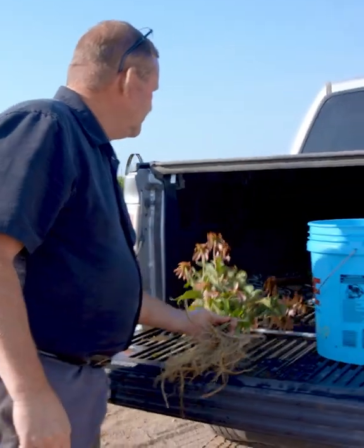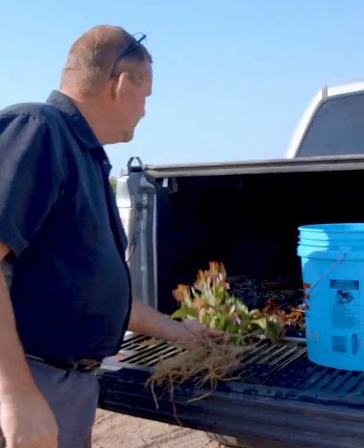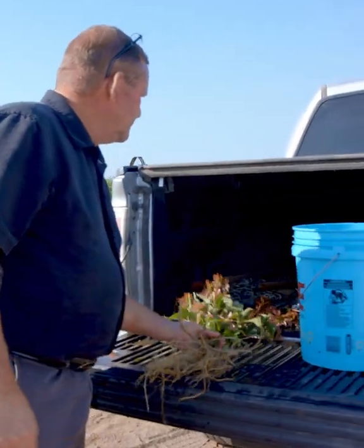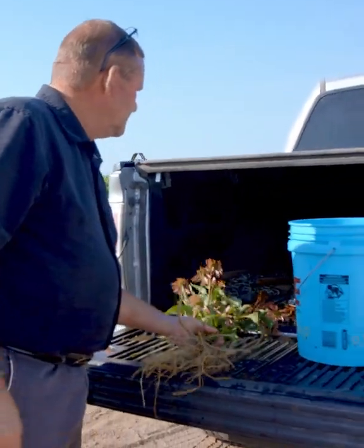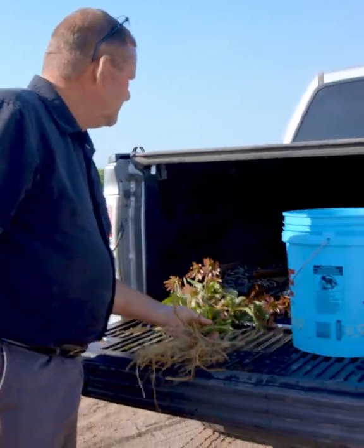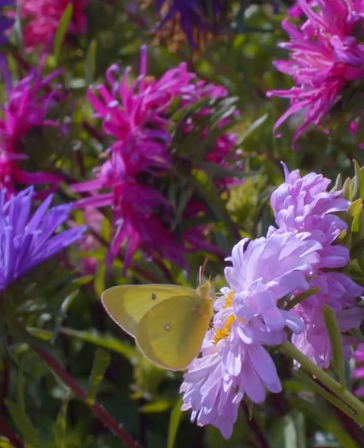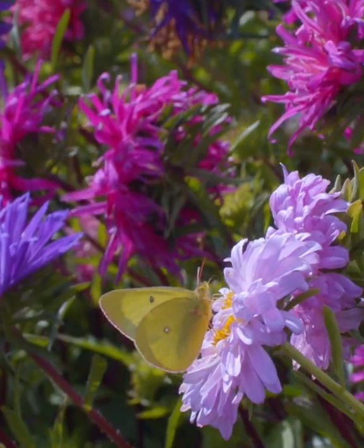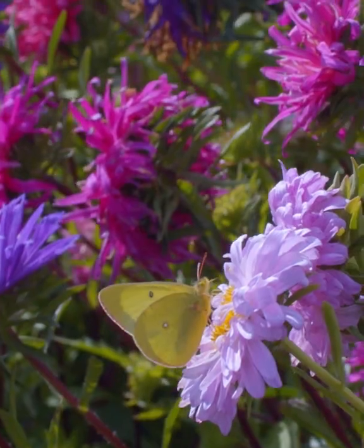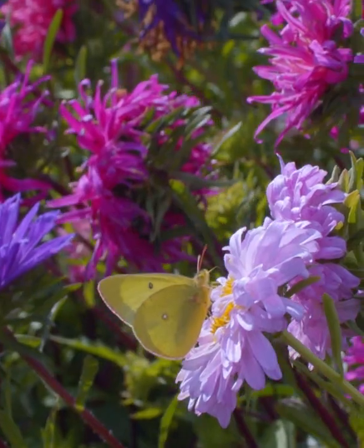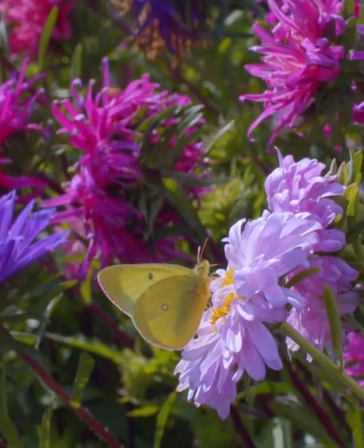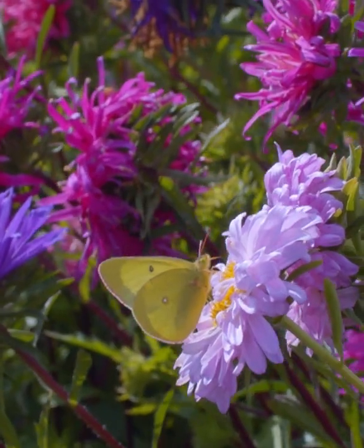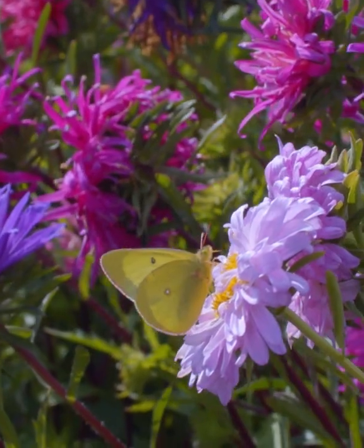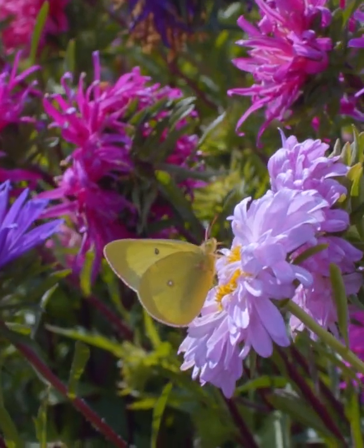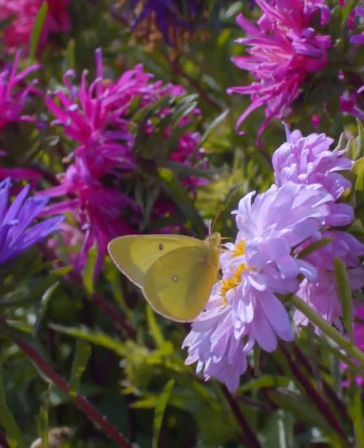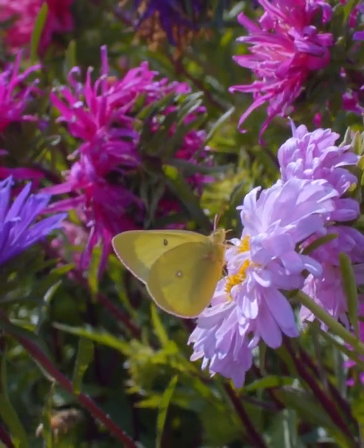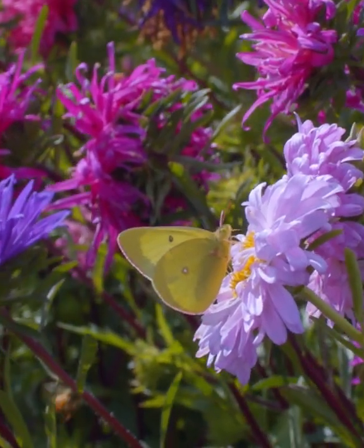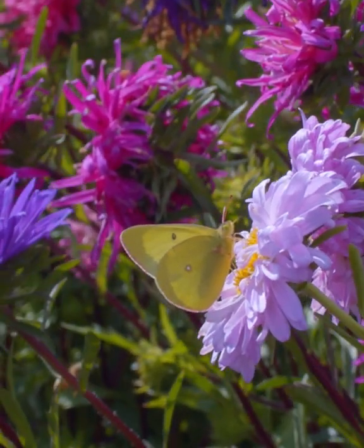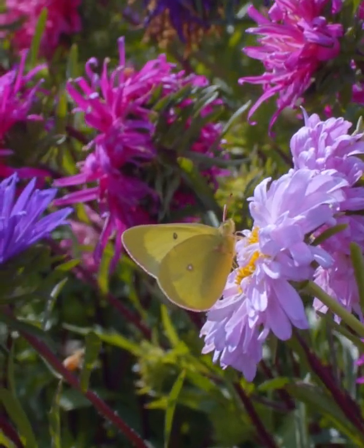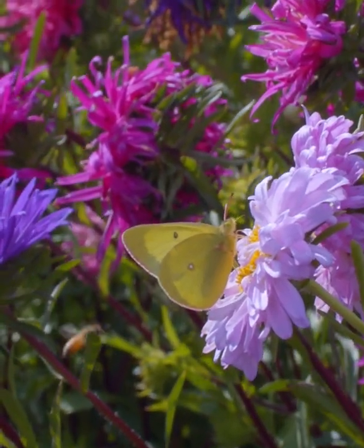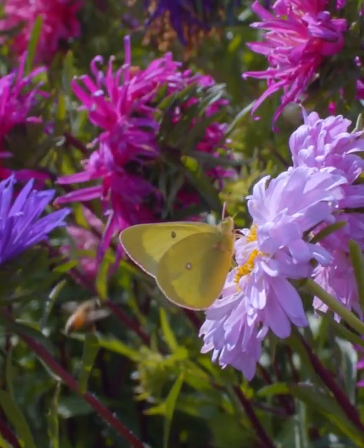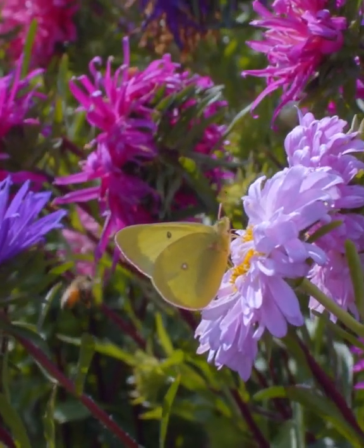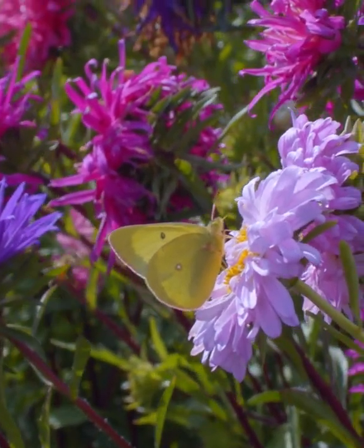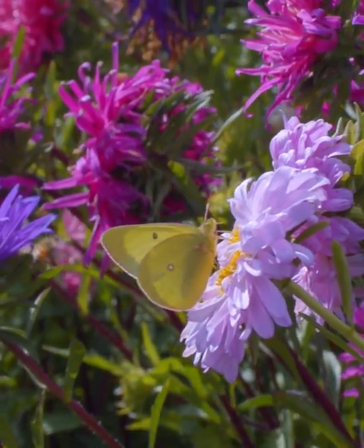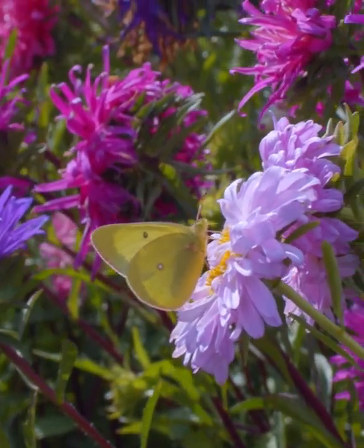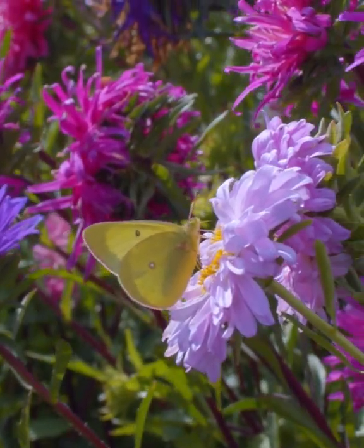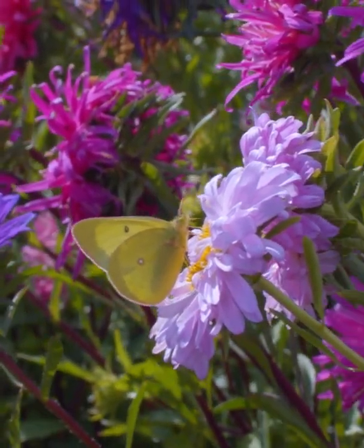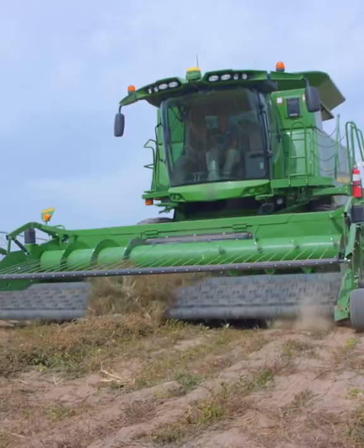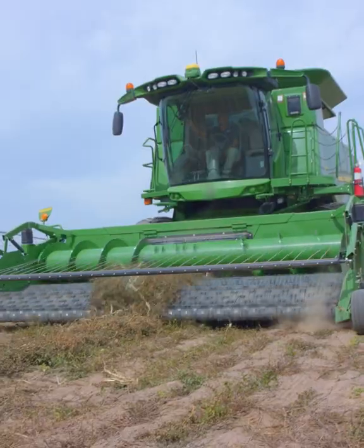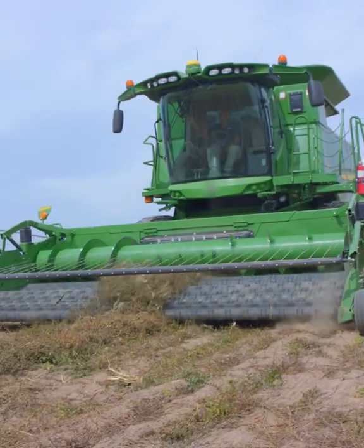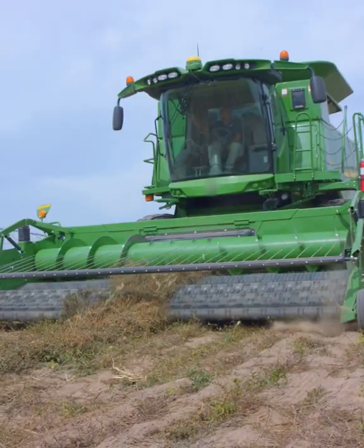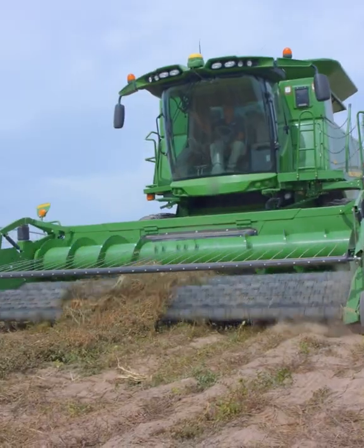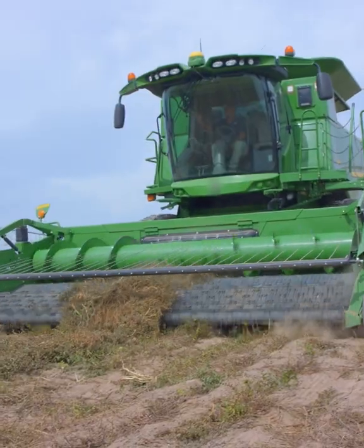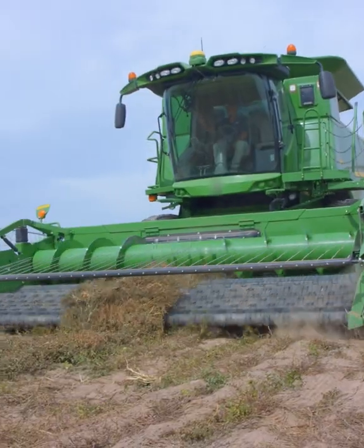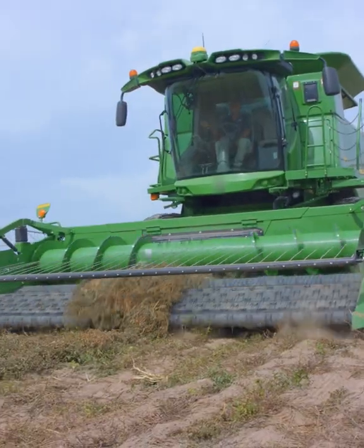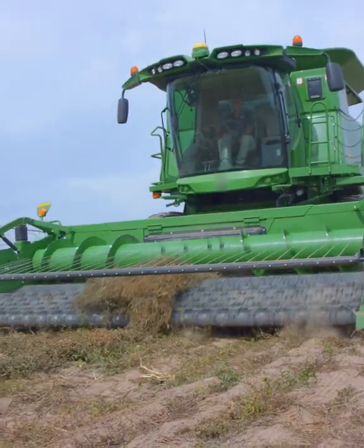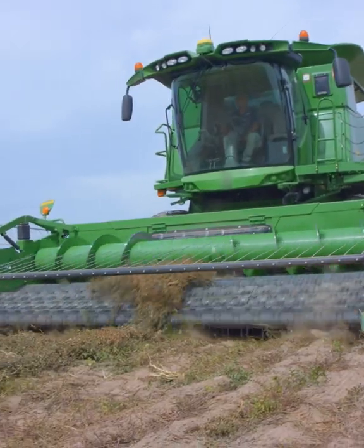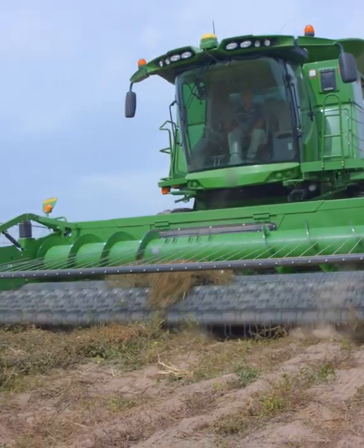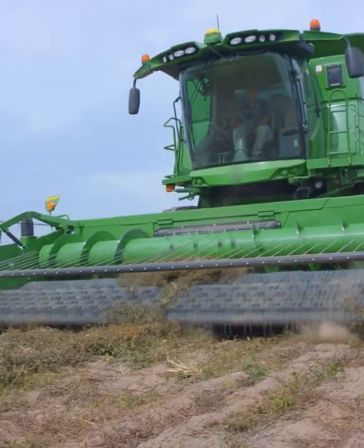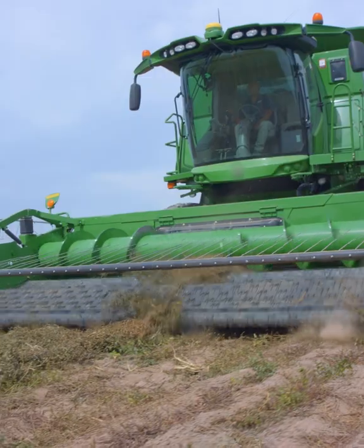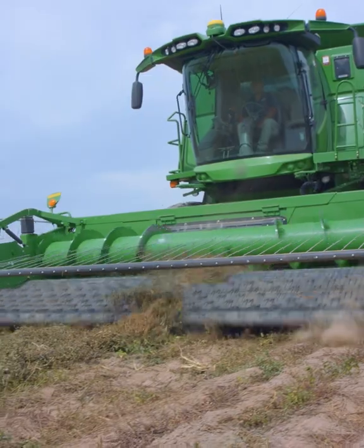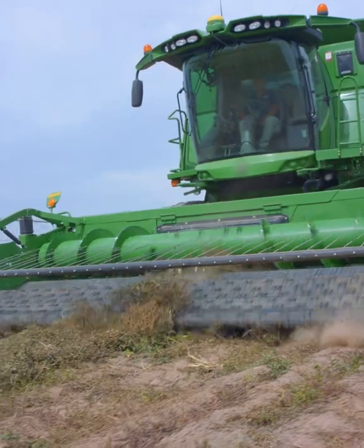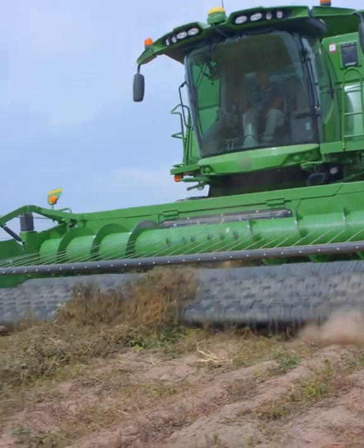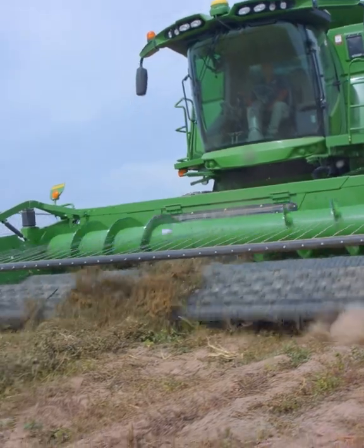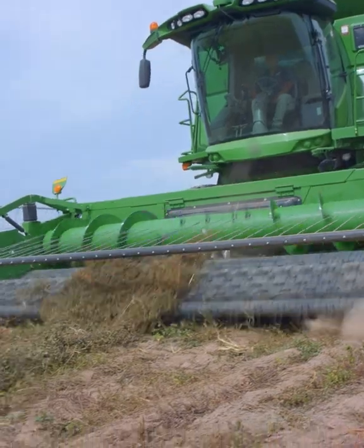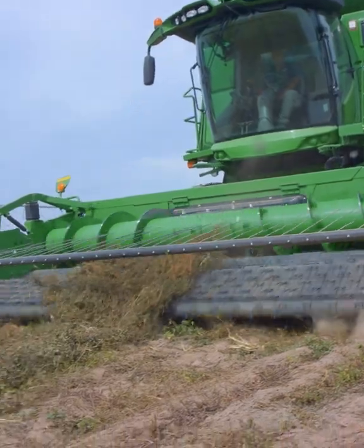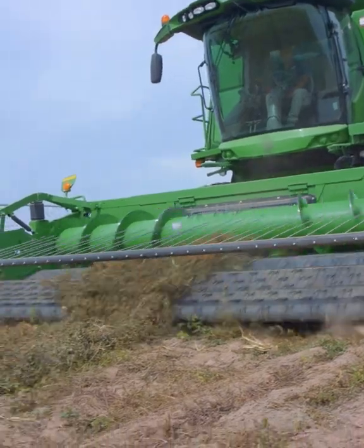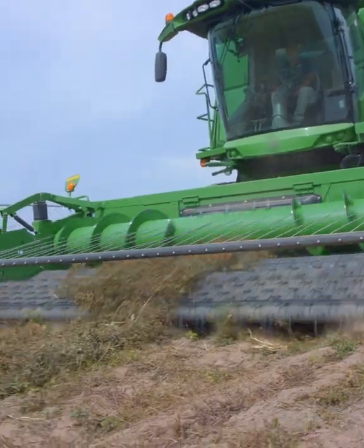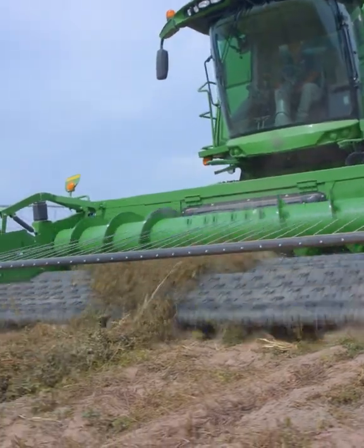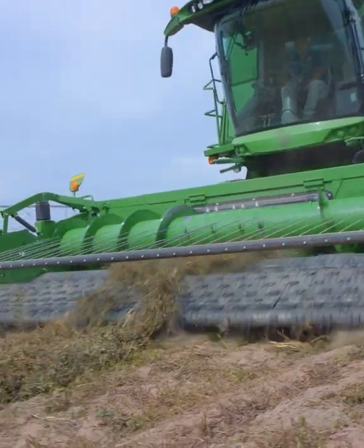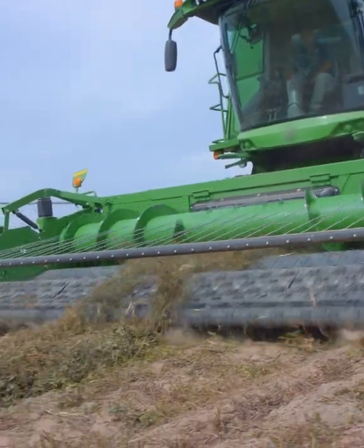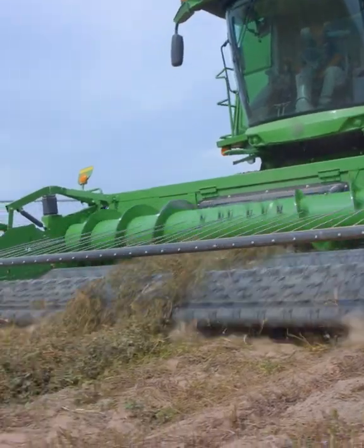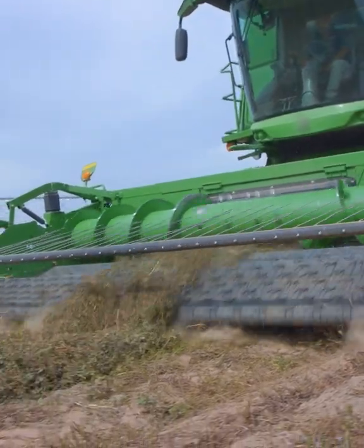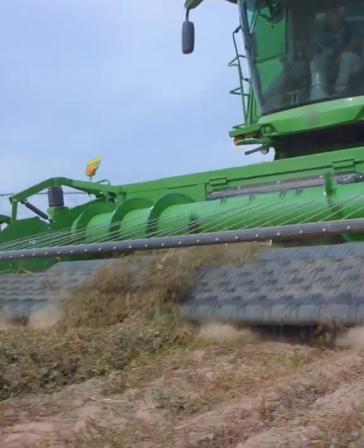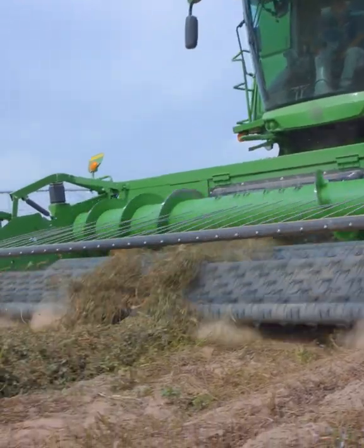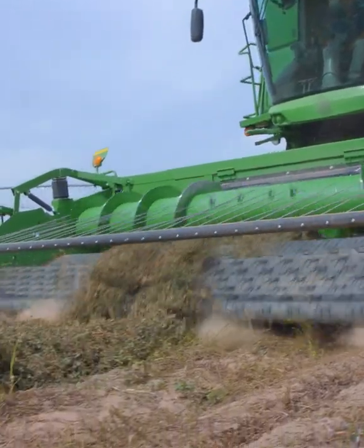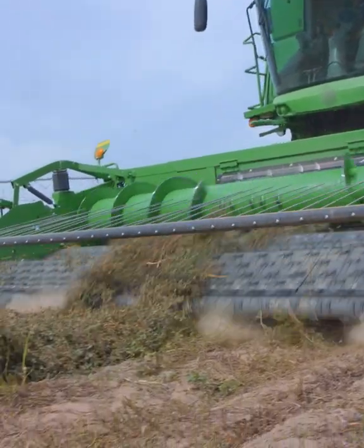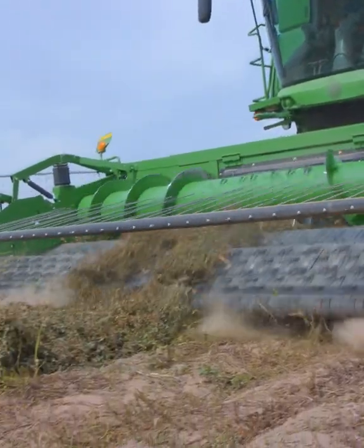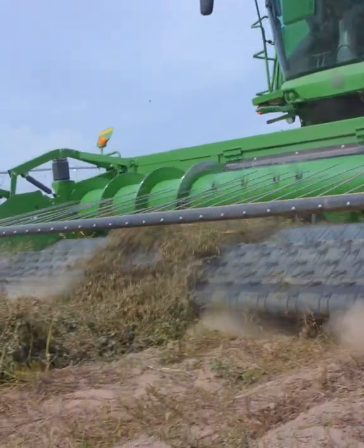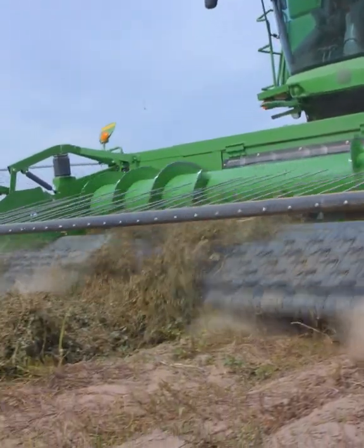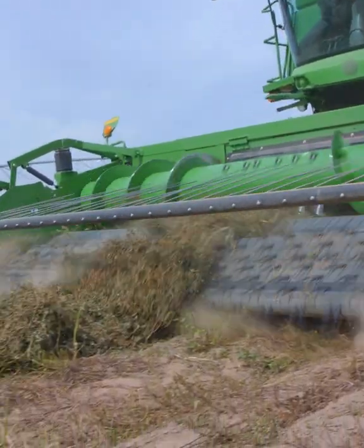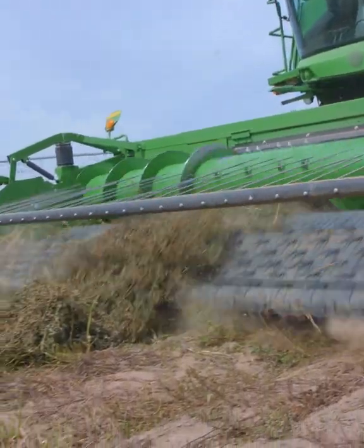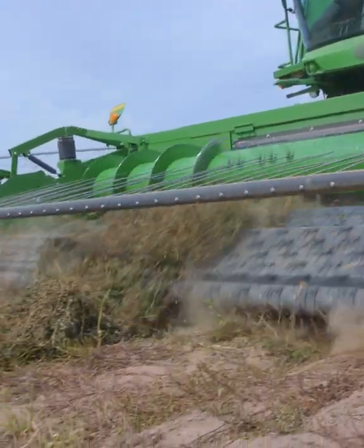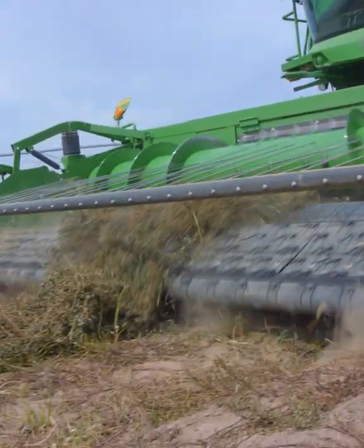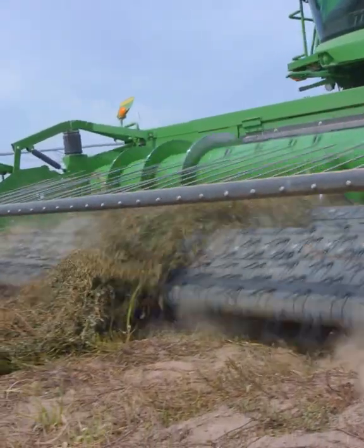This is great for botanicals that don't like too much water. The warm dry winds on our farm help us sustainably dry crops like peppermint.